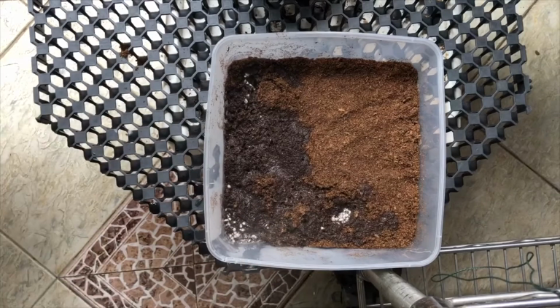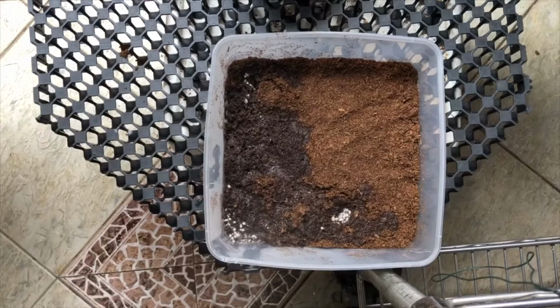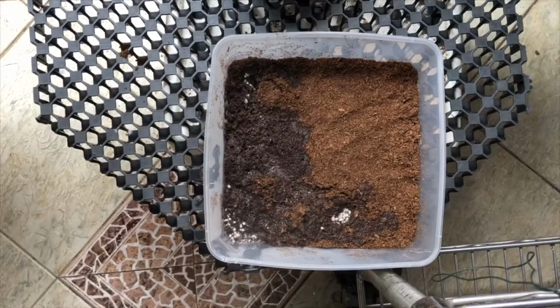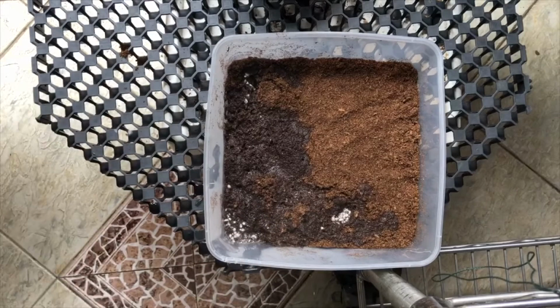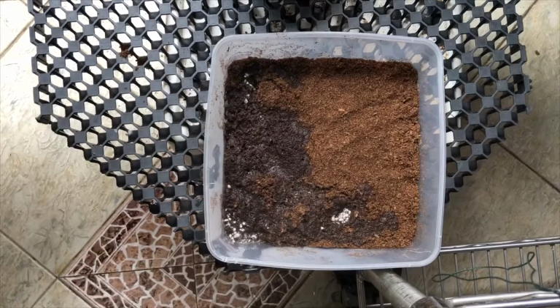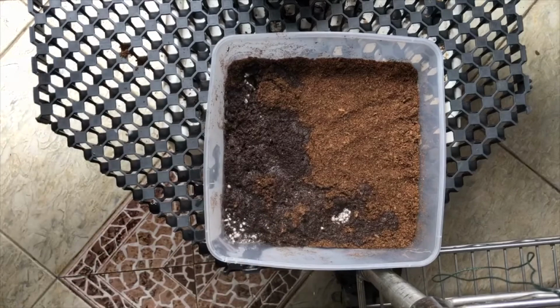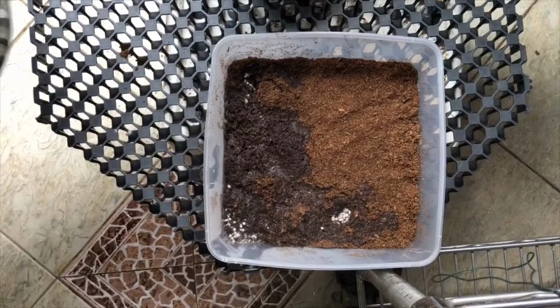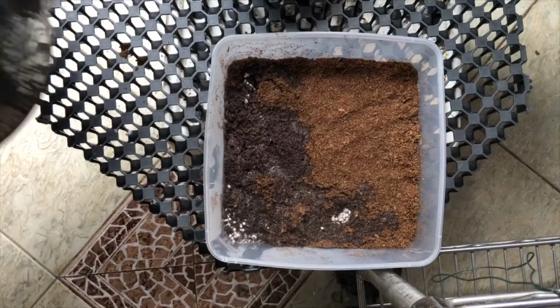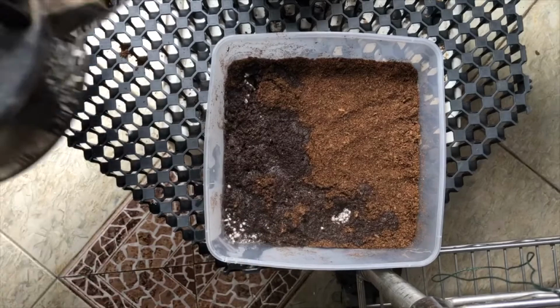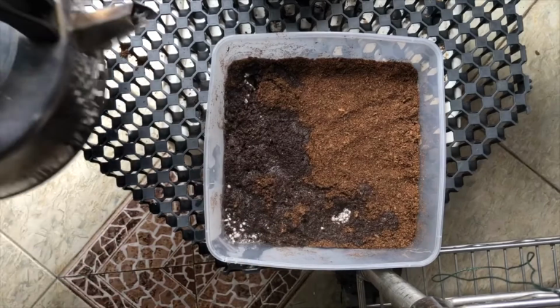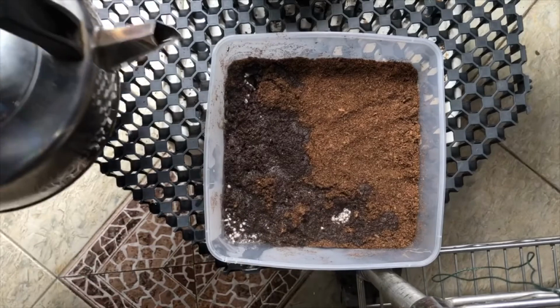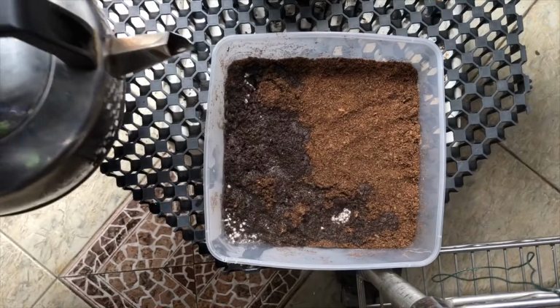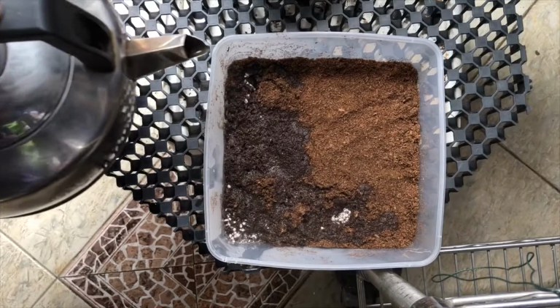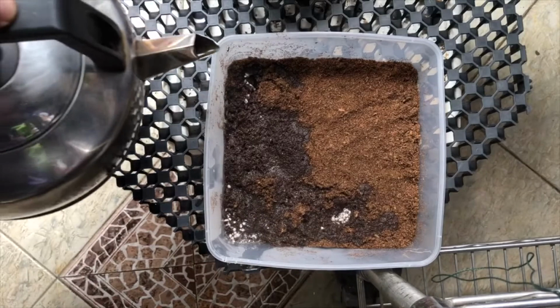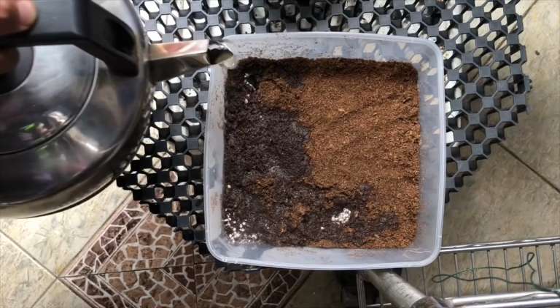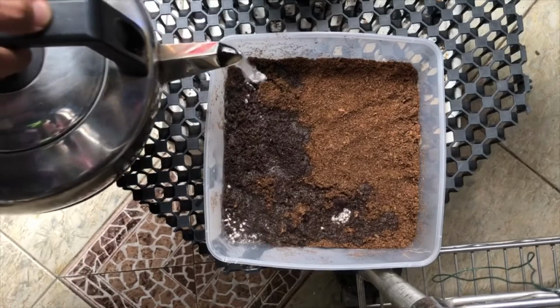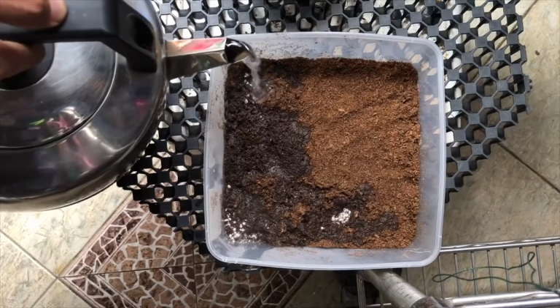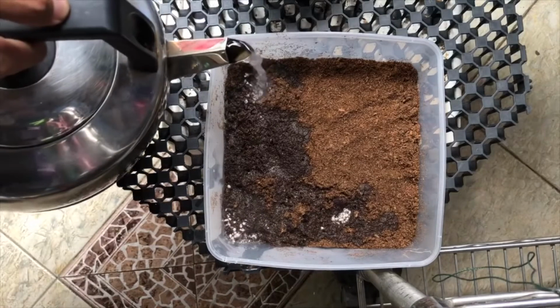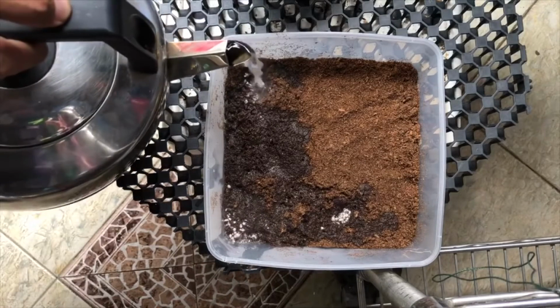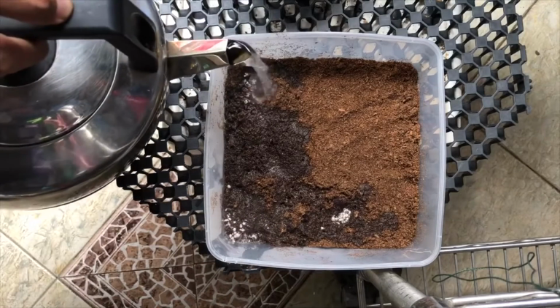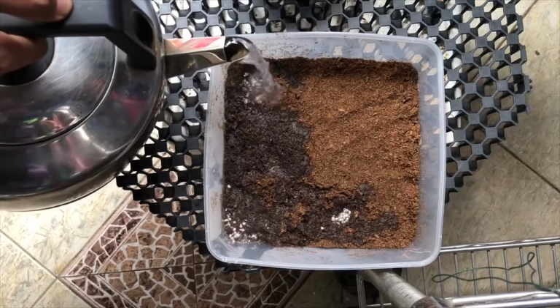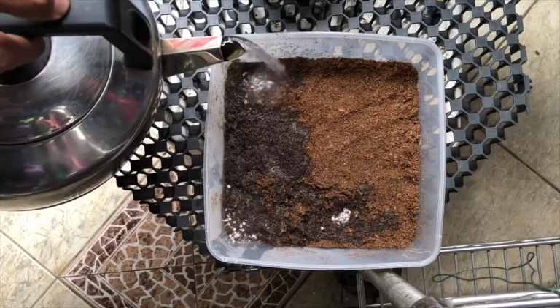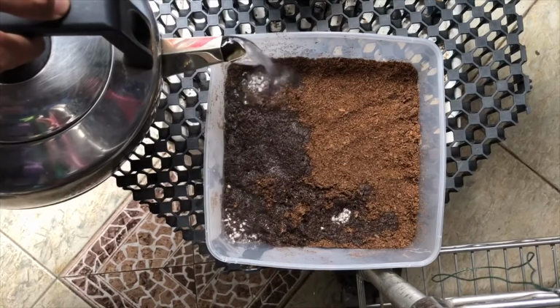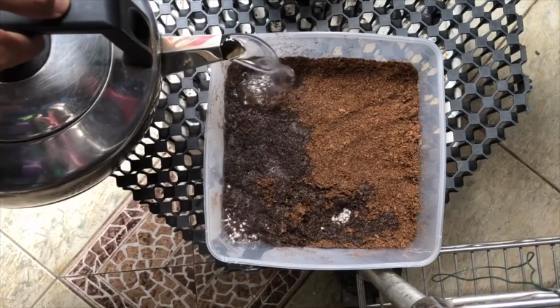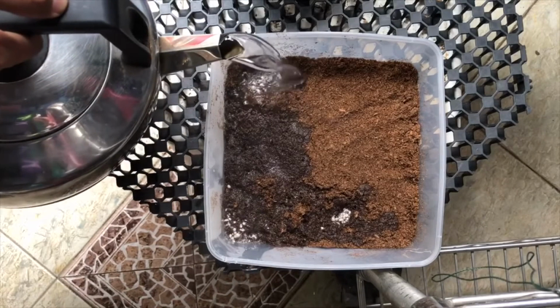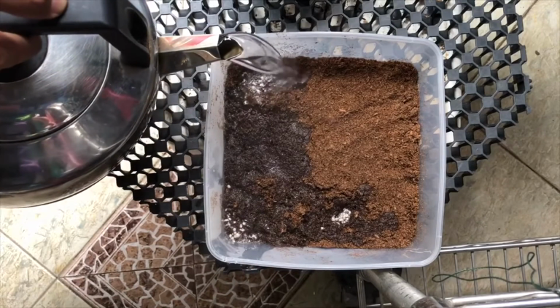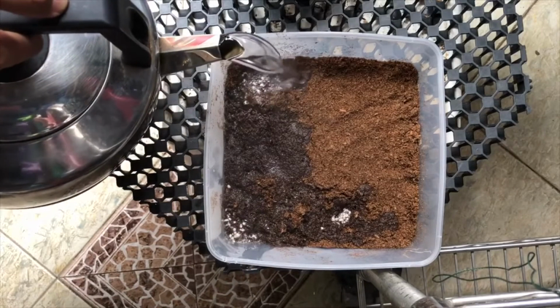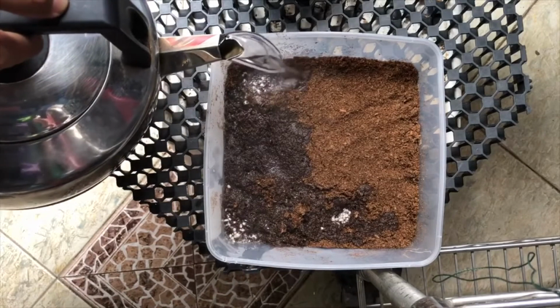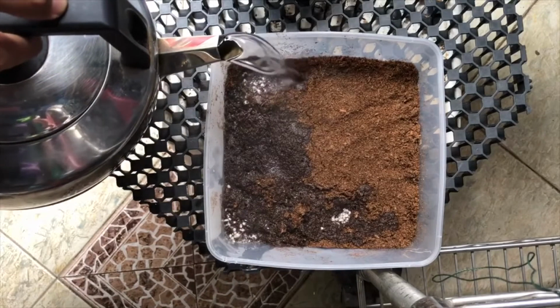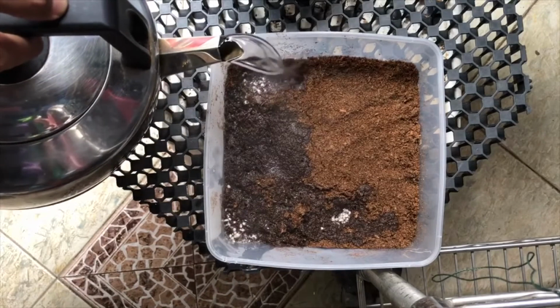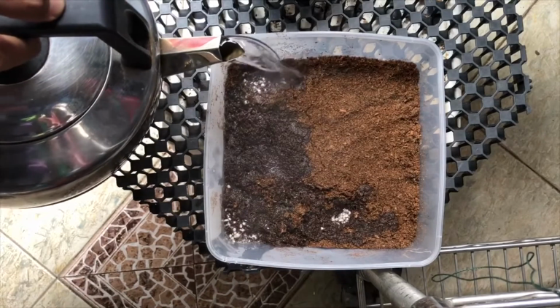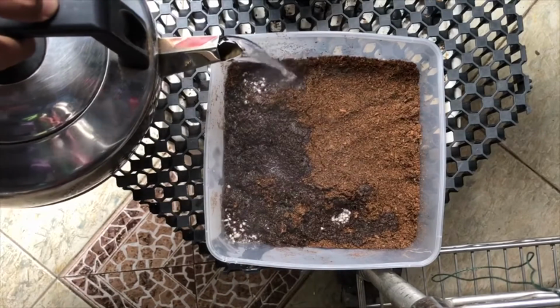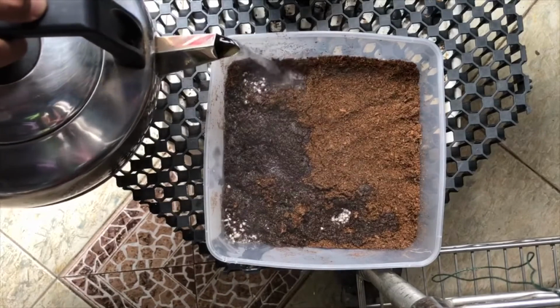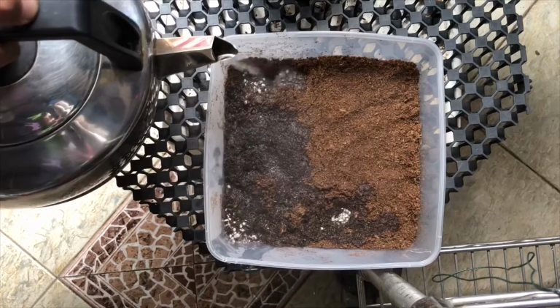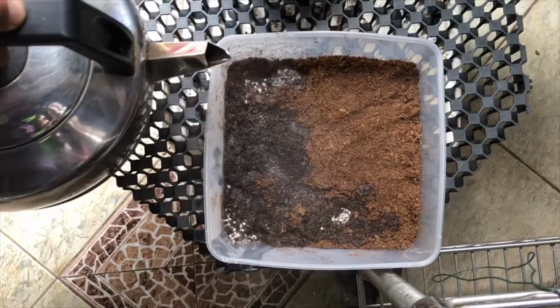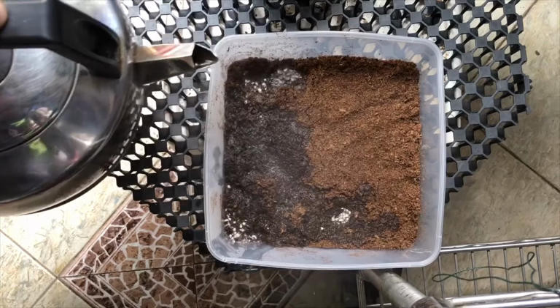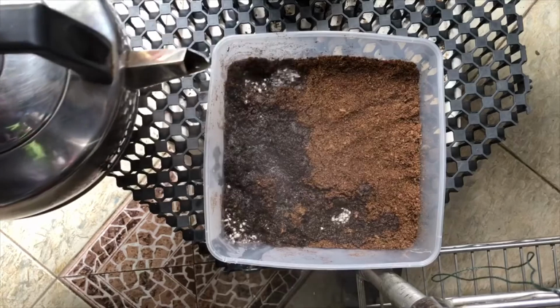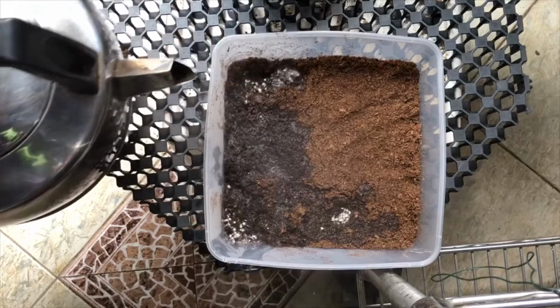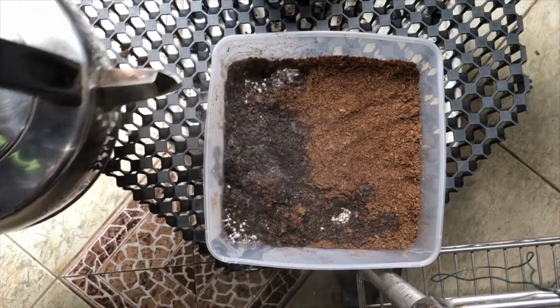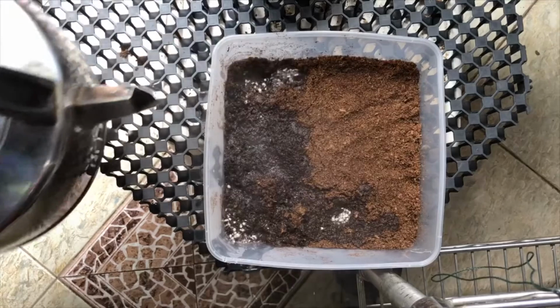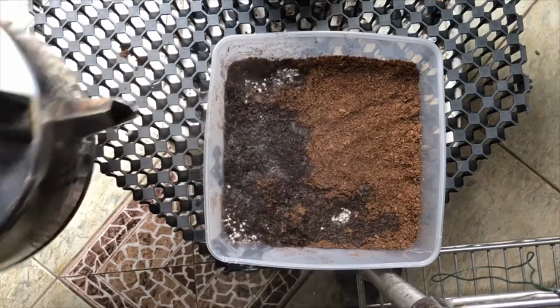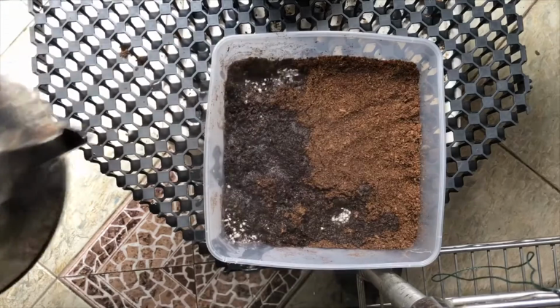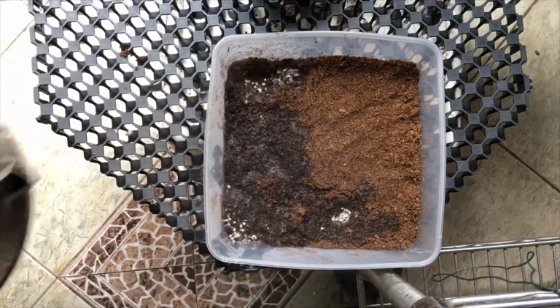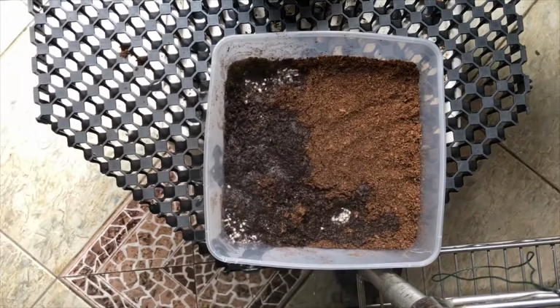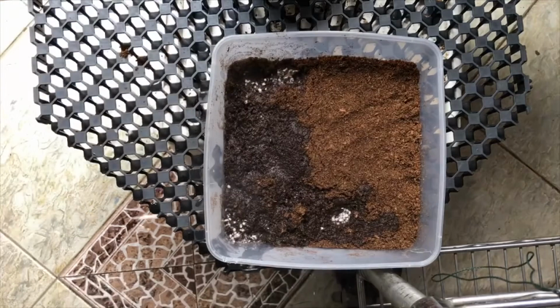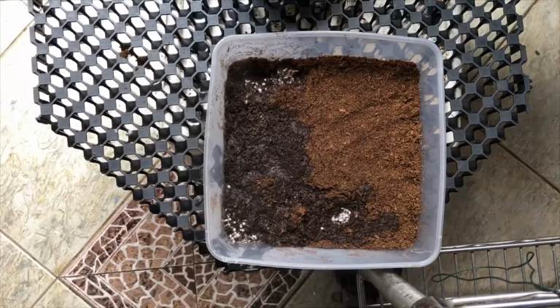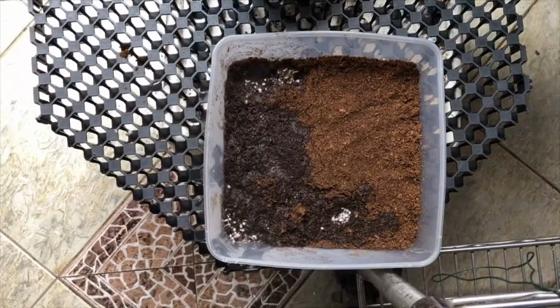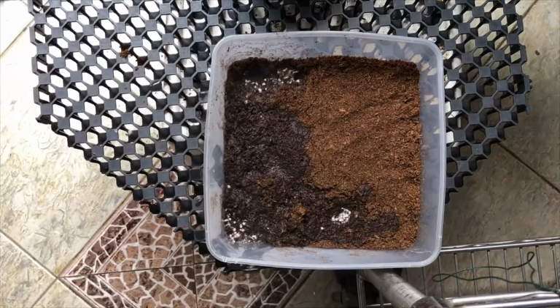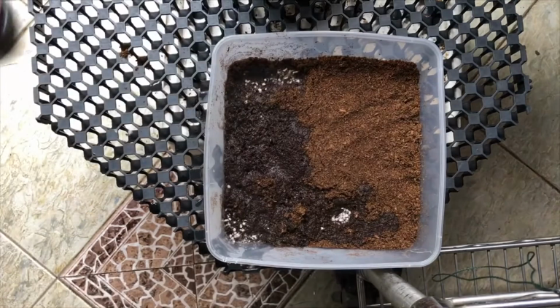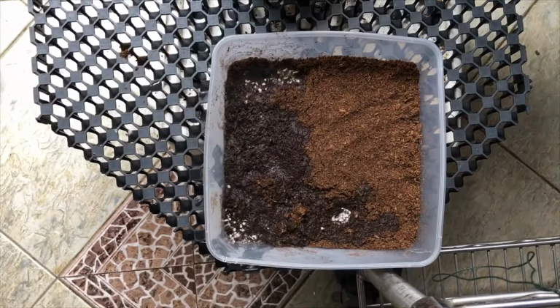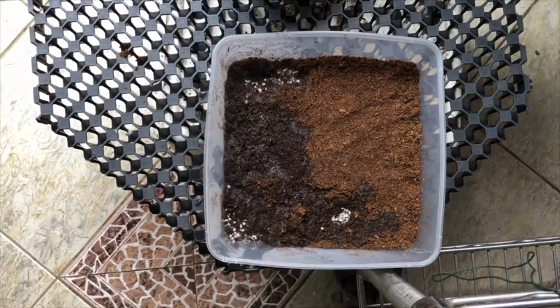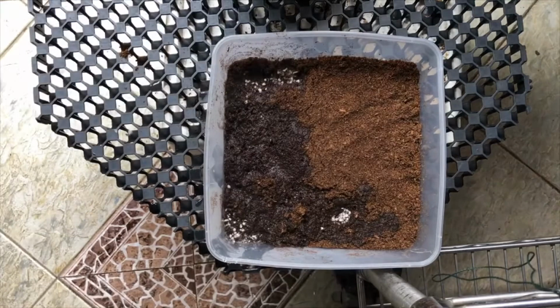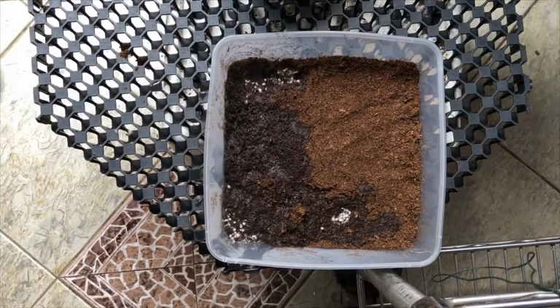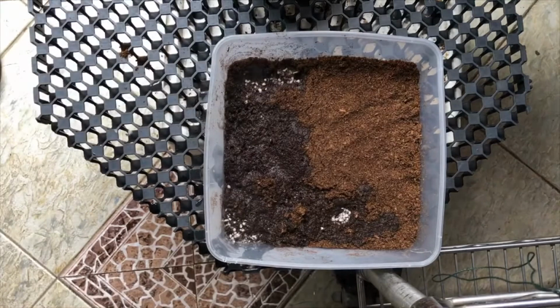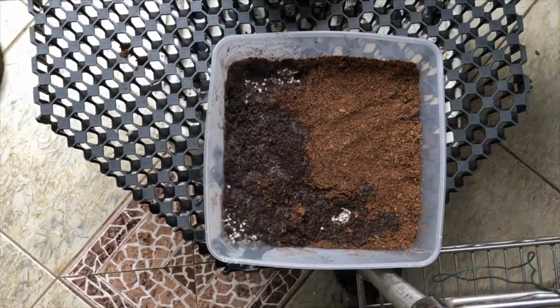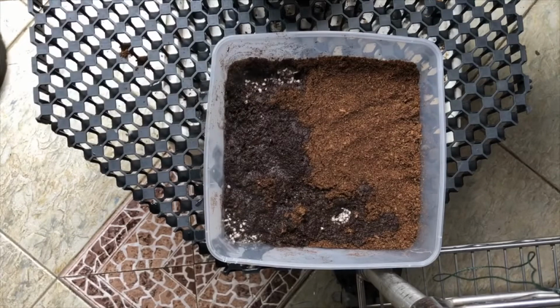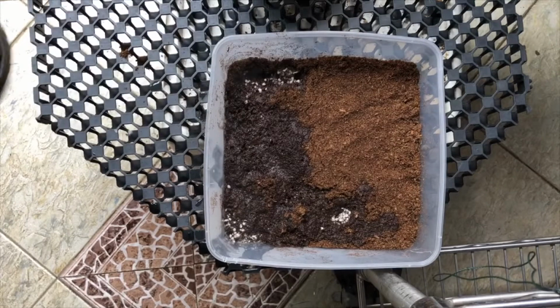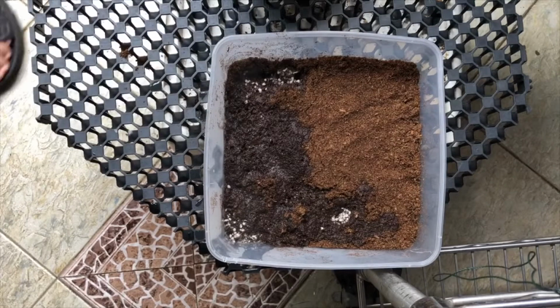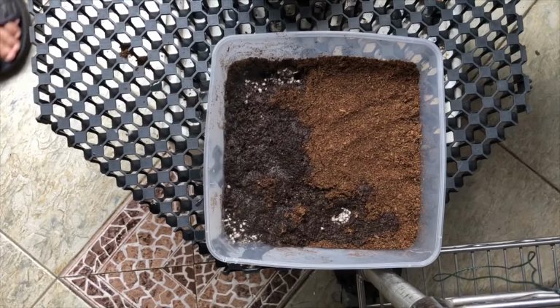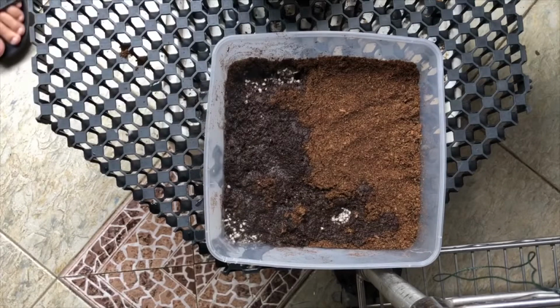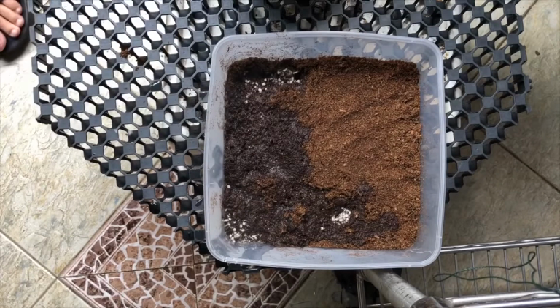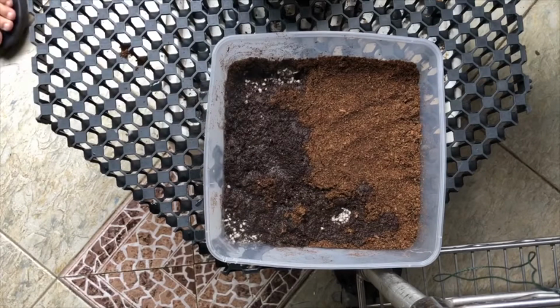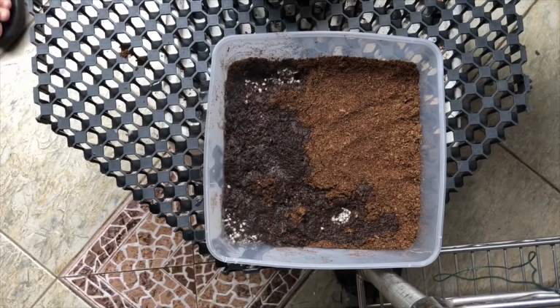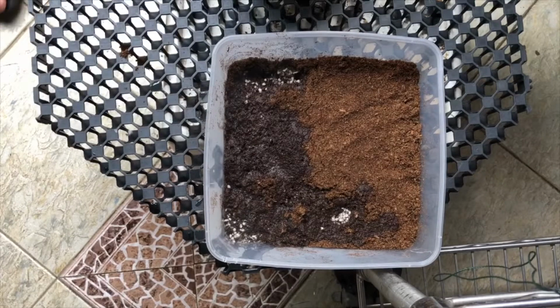After we have kept it, once done, we have to wait for the media to cool down before adding the spores.